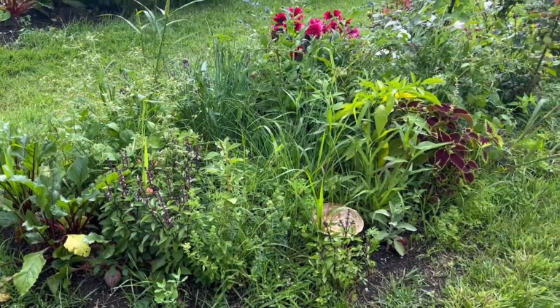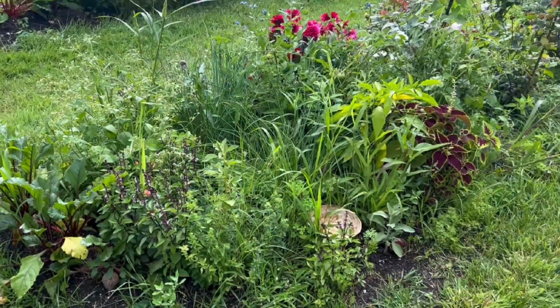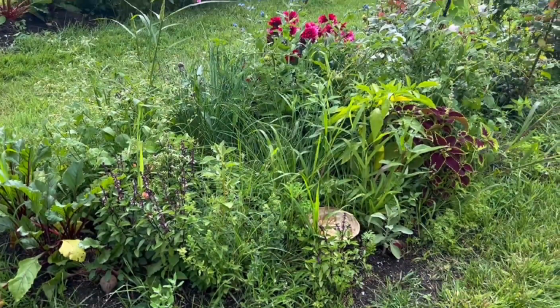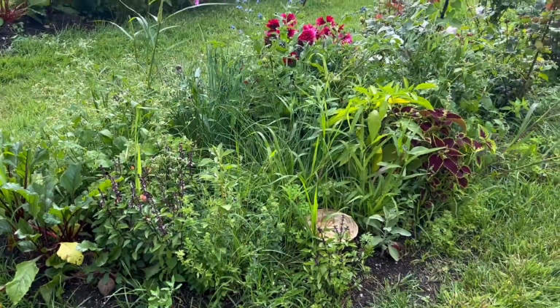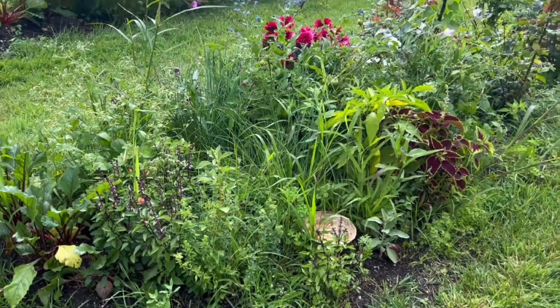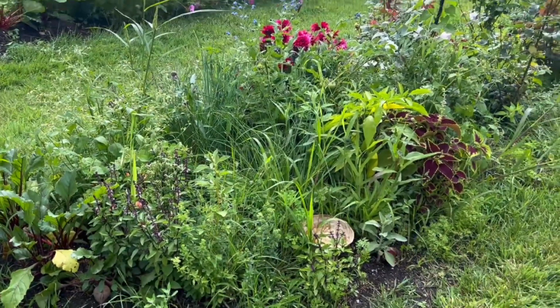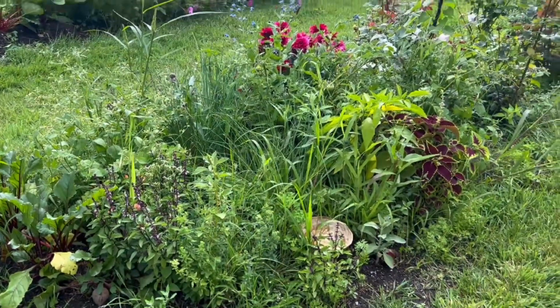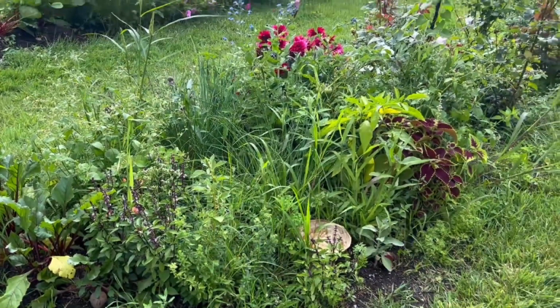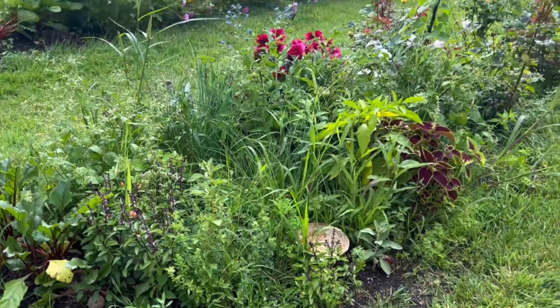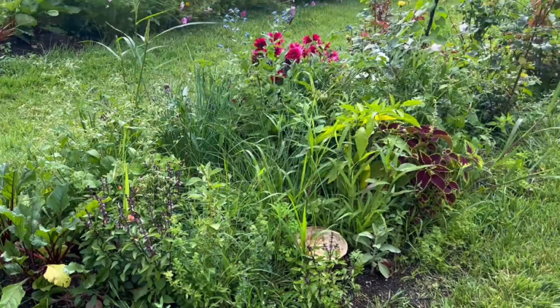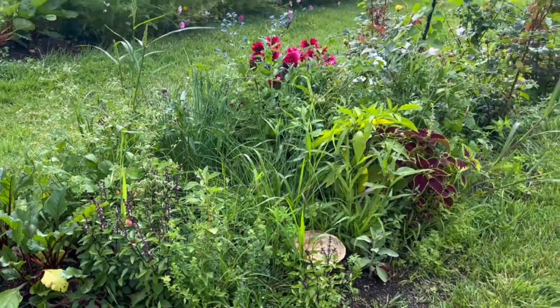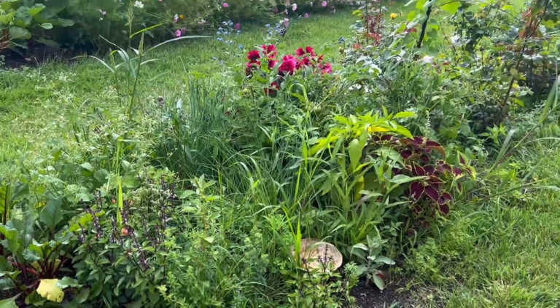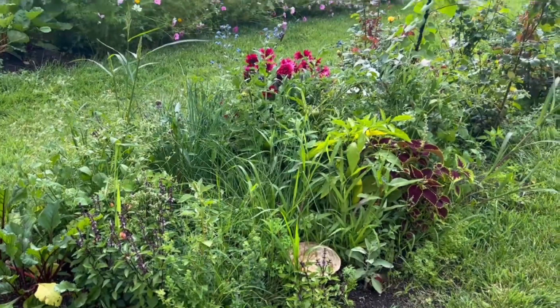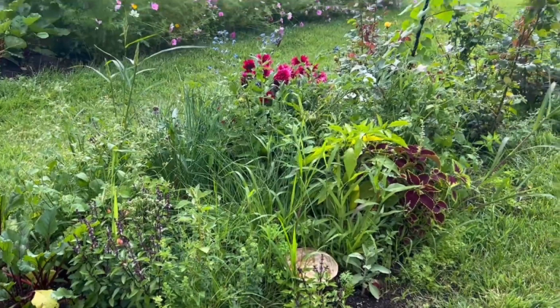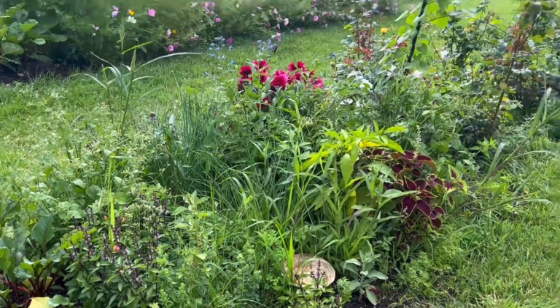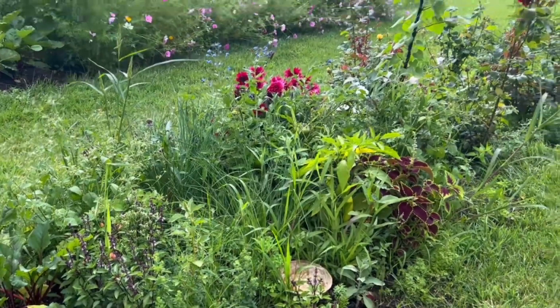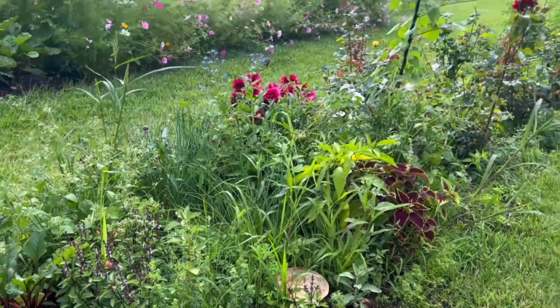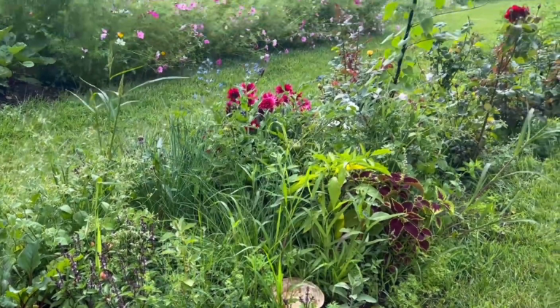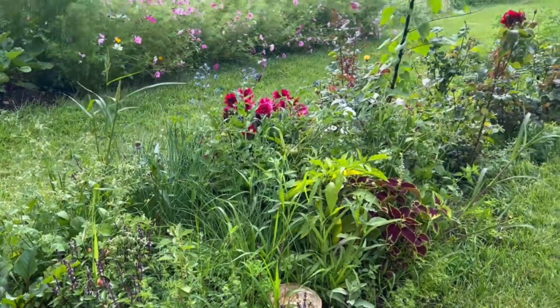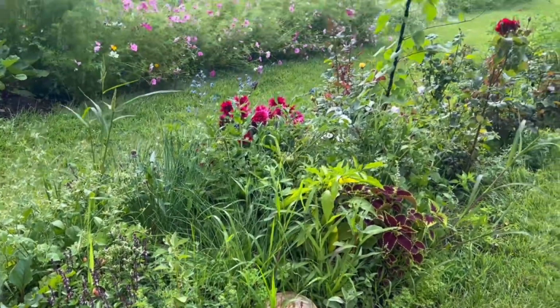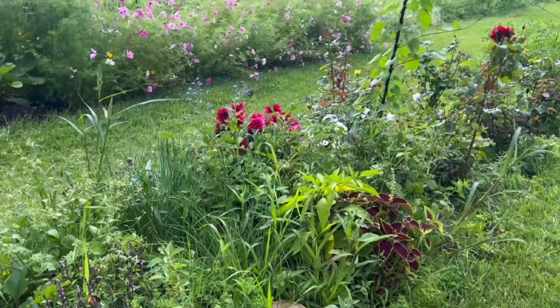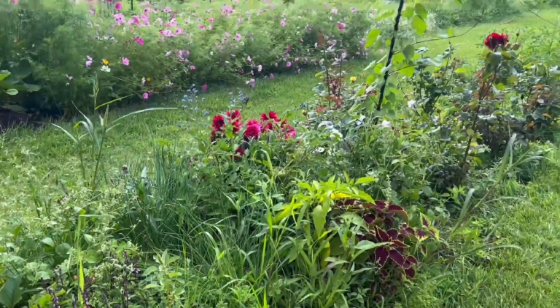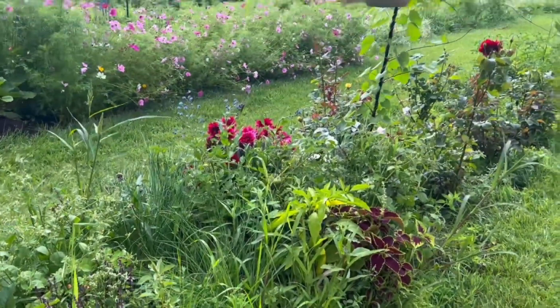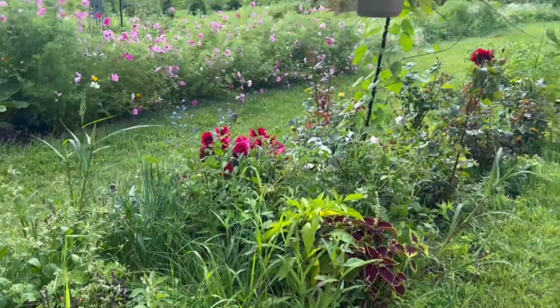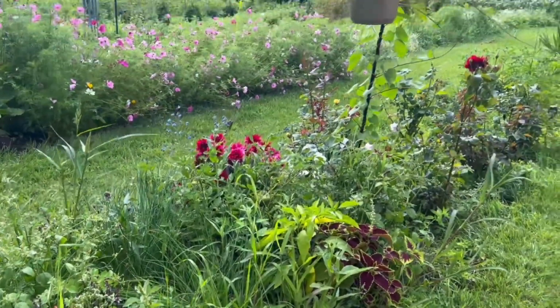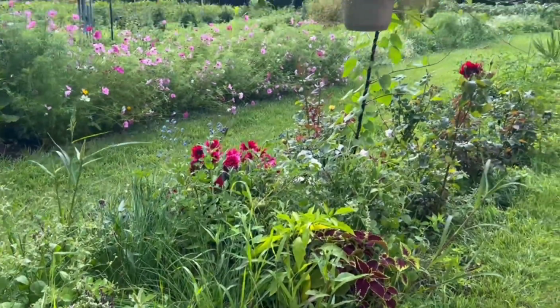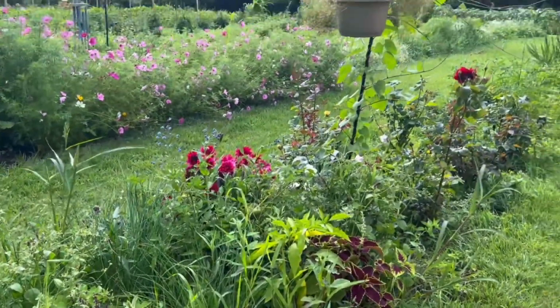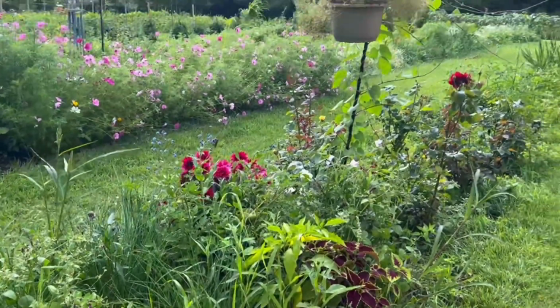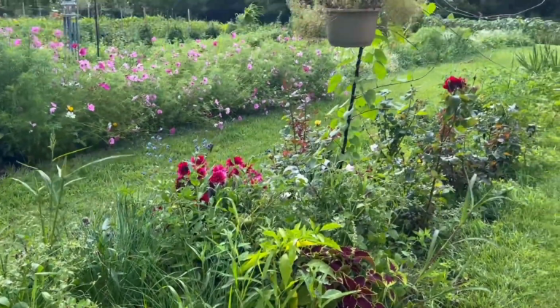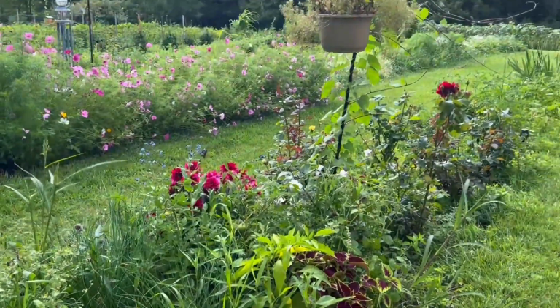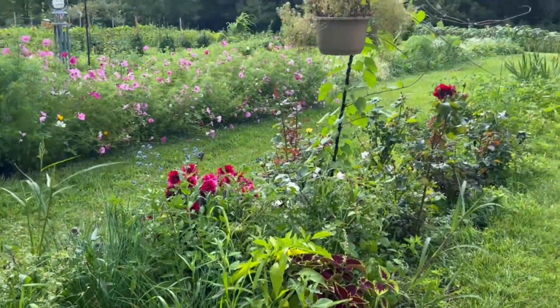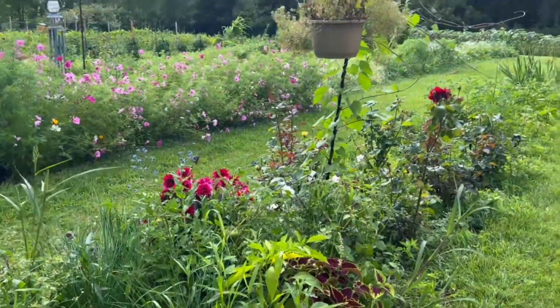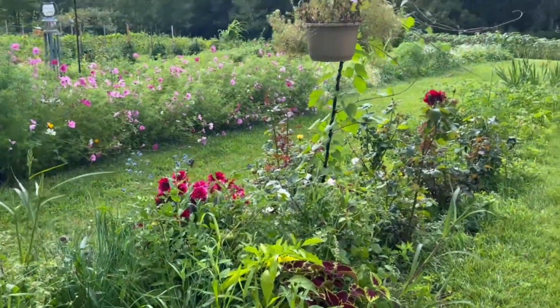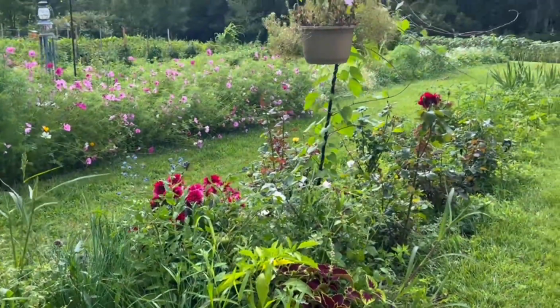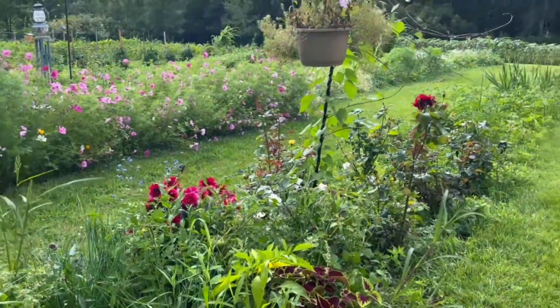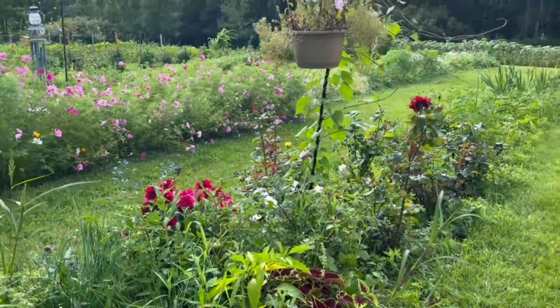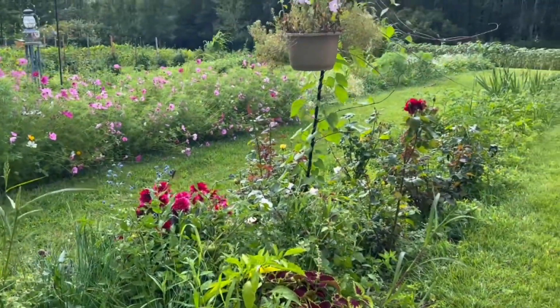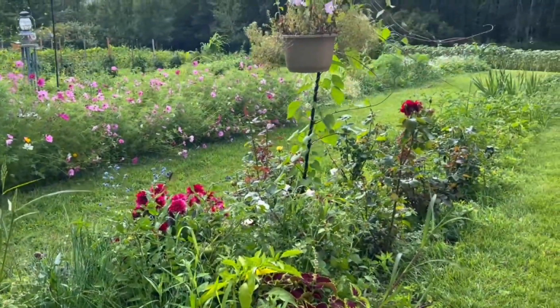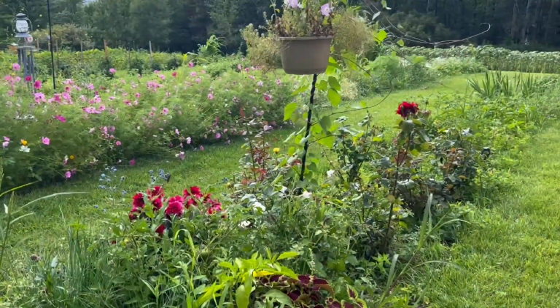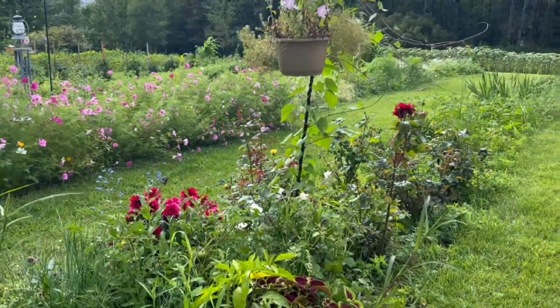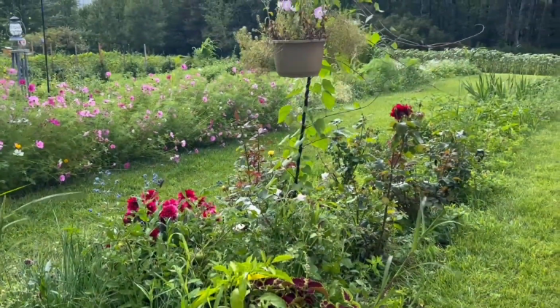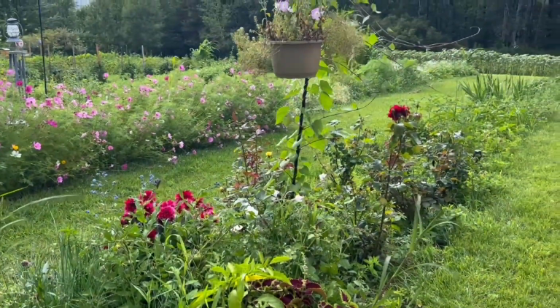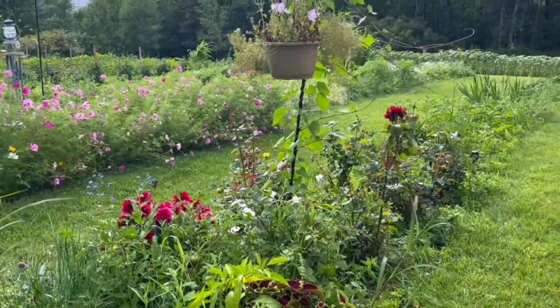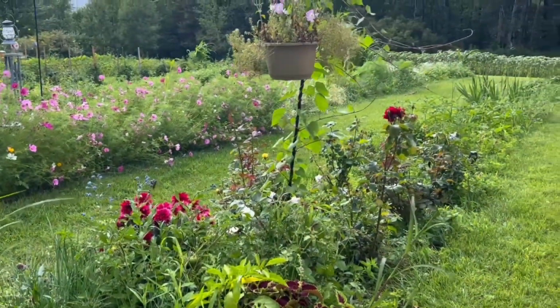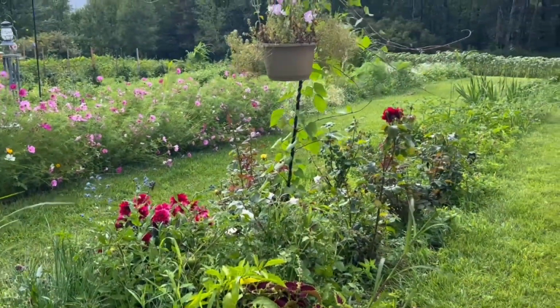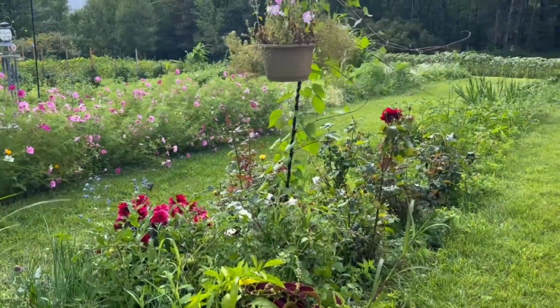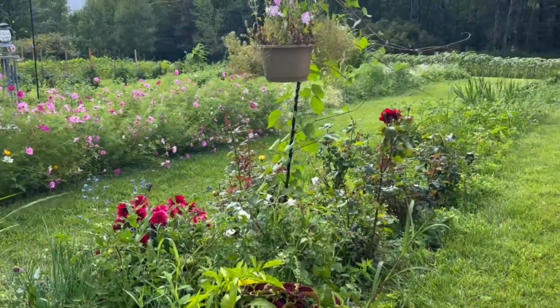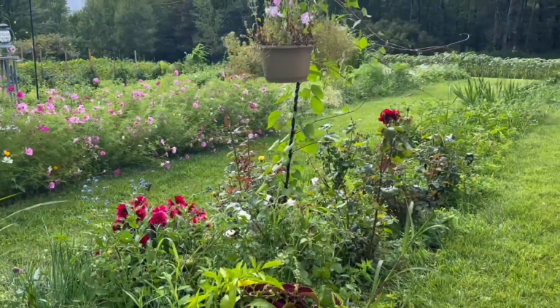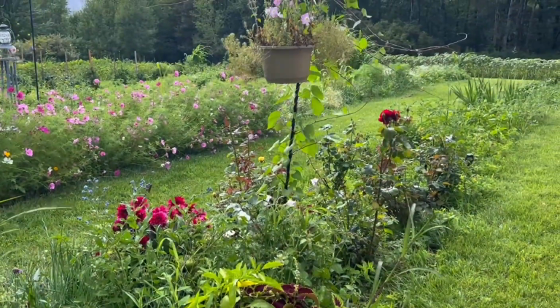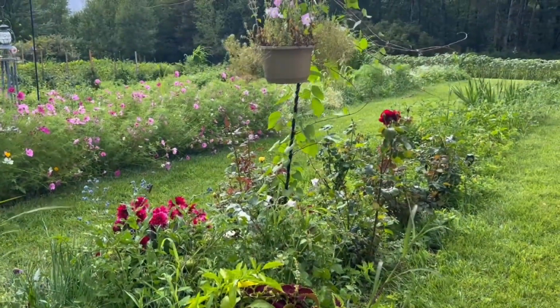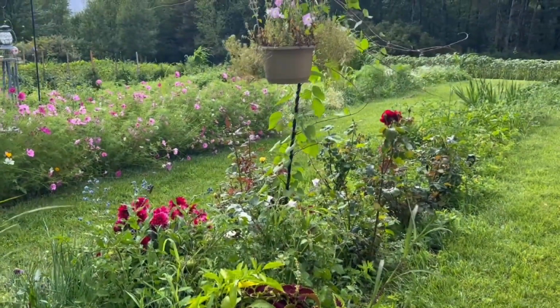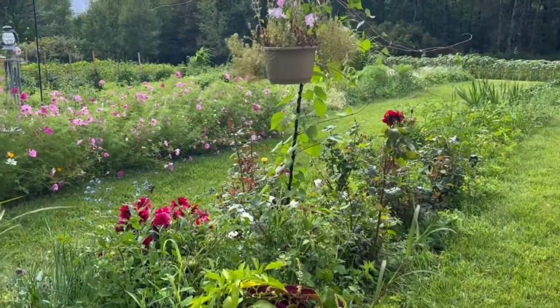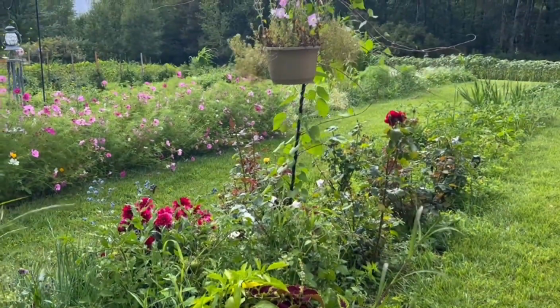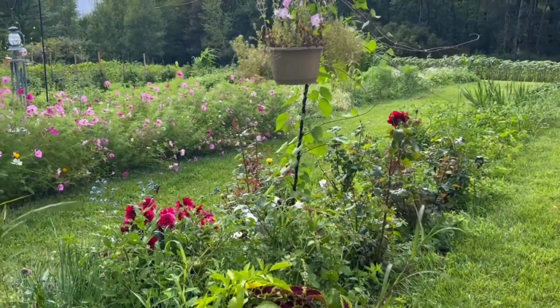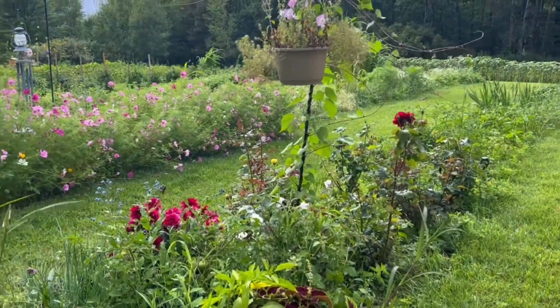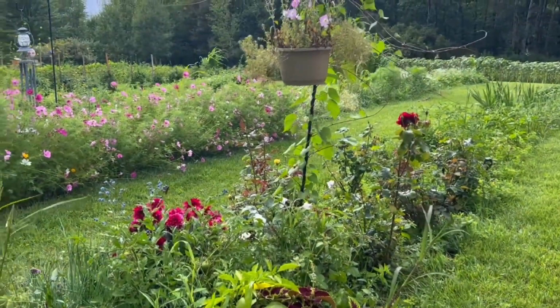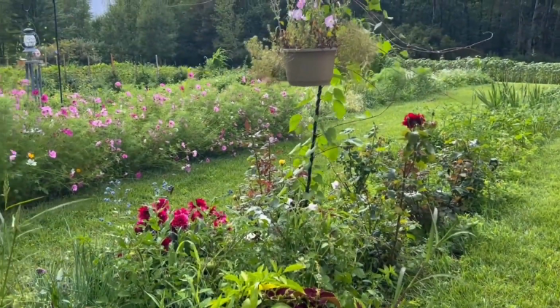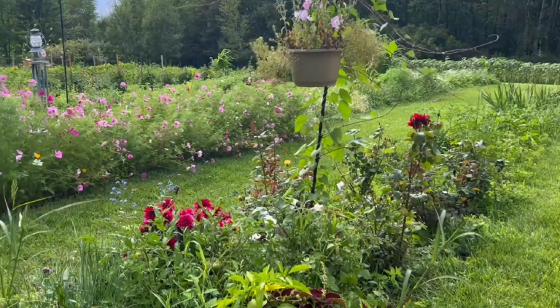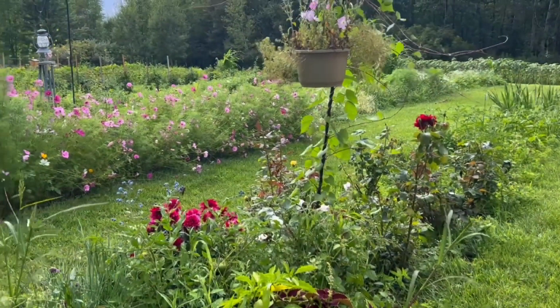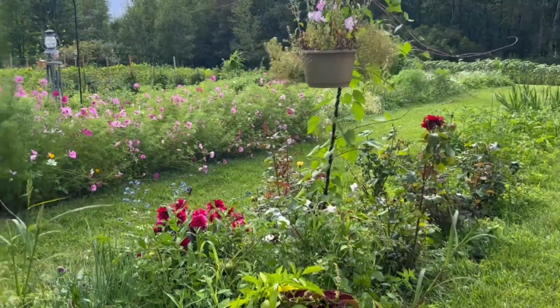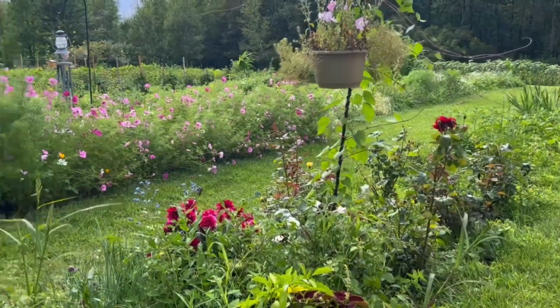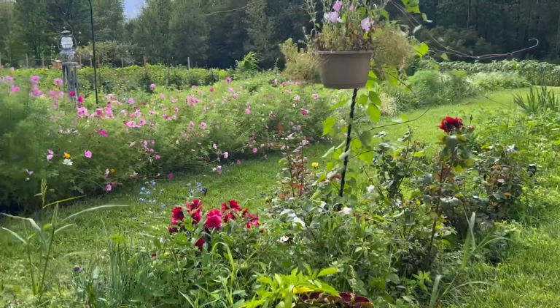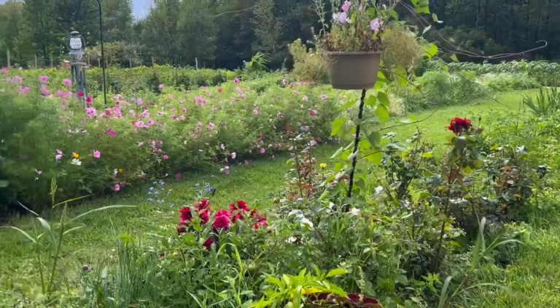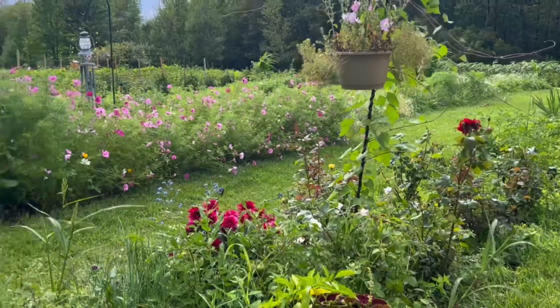Update on the flowers in my garden. Hello, this is Jenny from Jenny Foo Foo Farm.